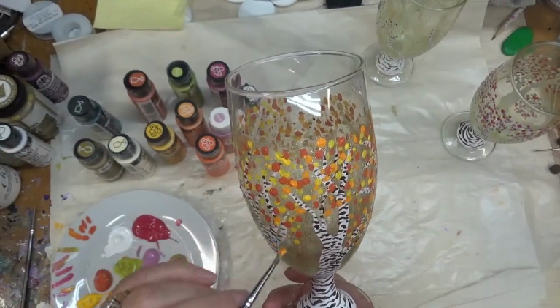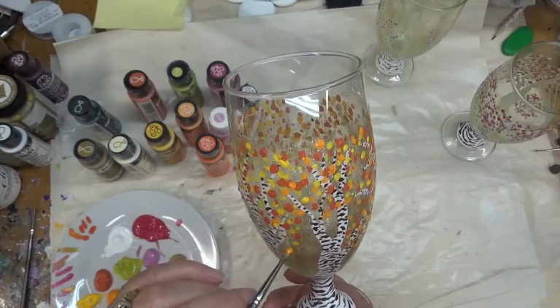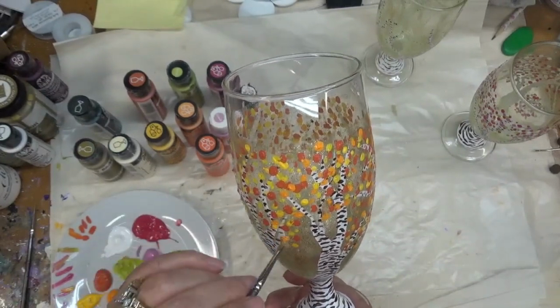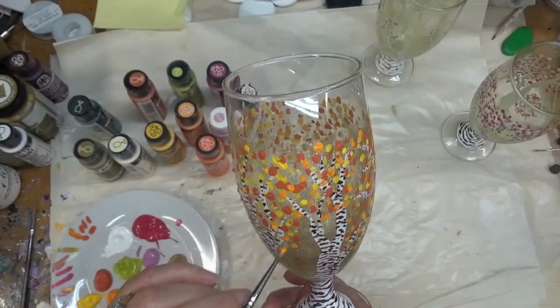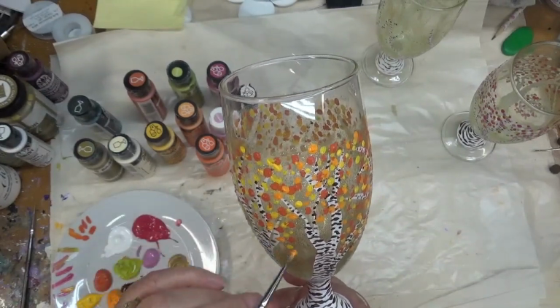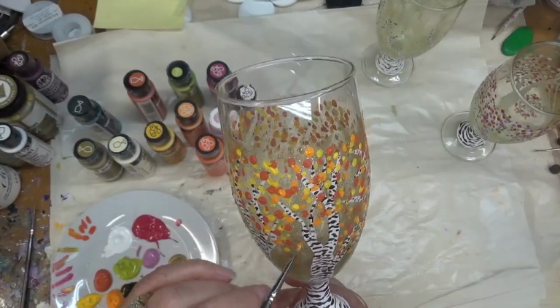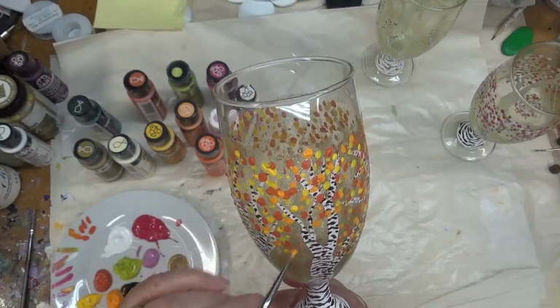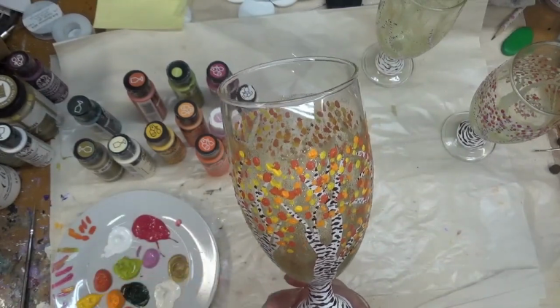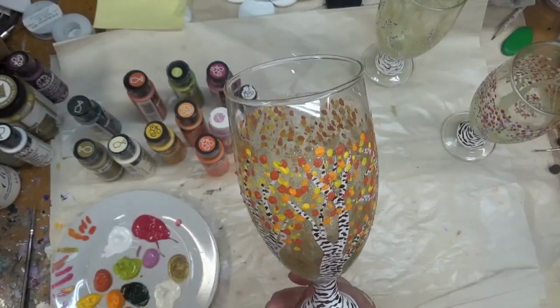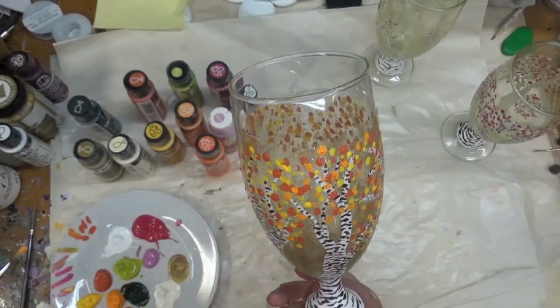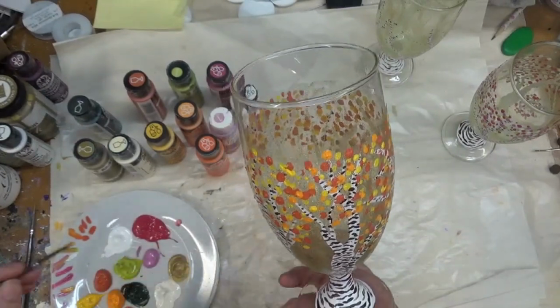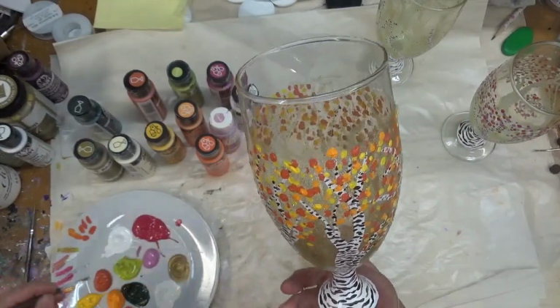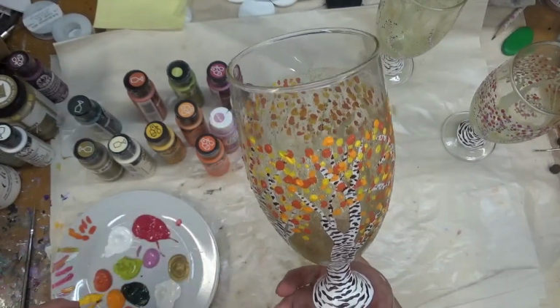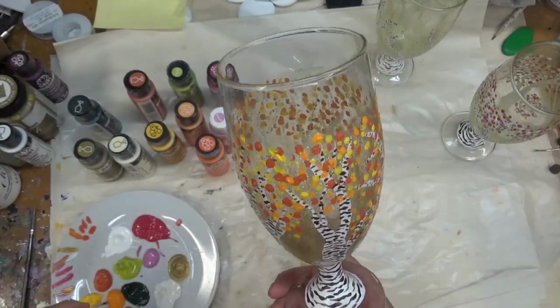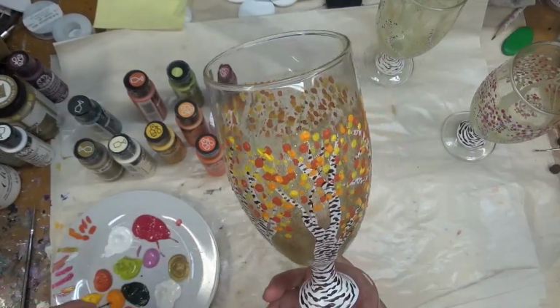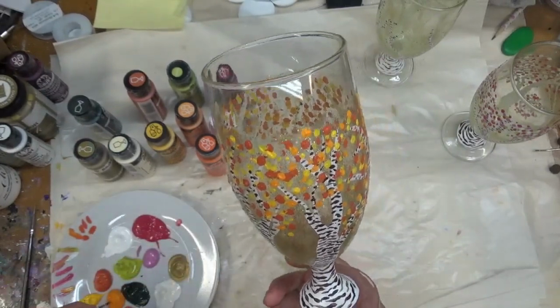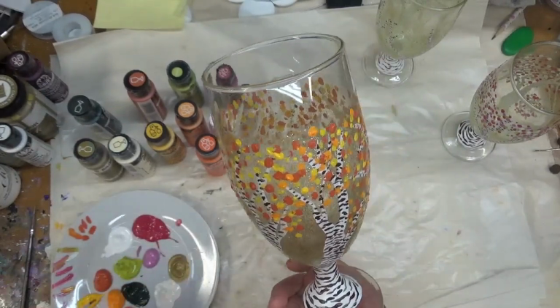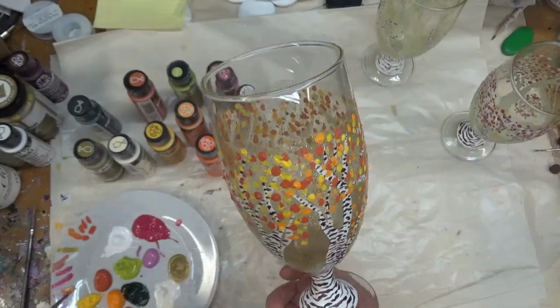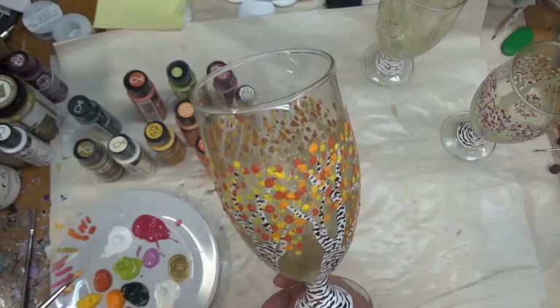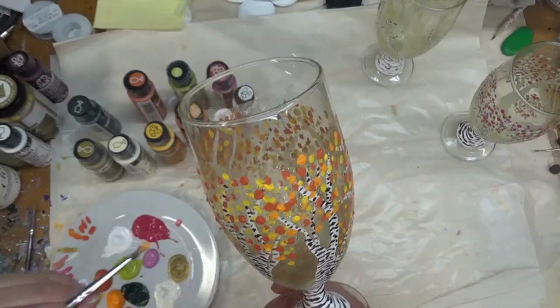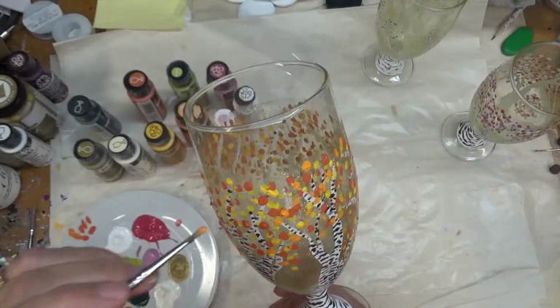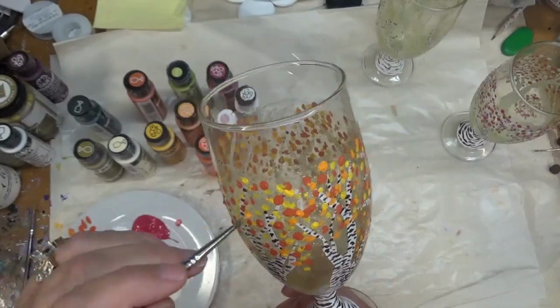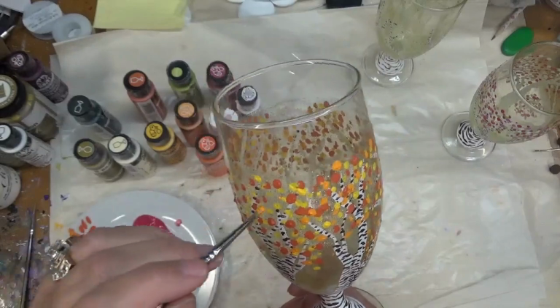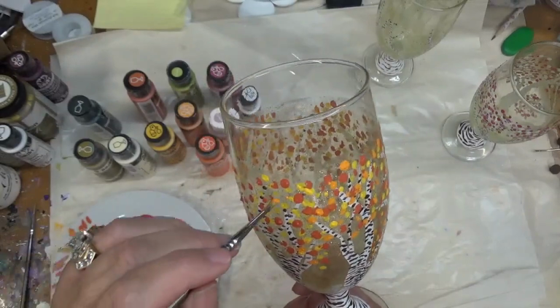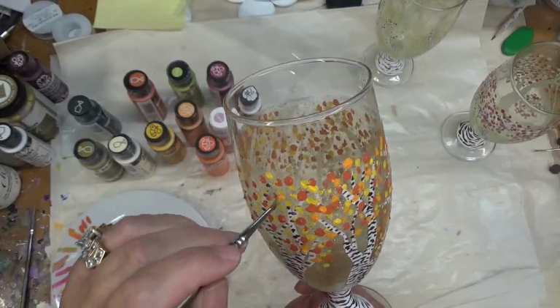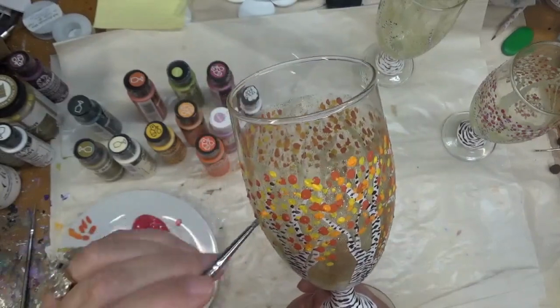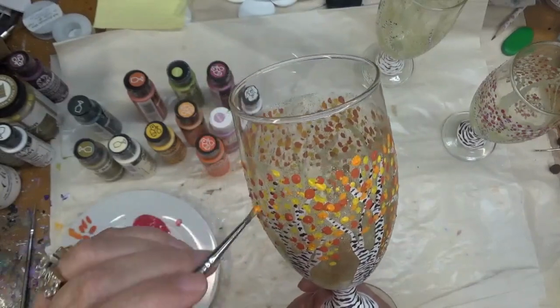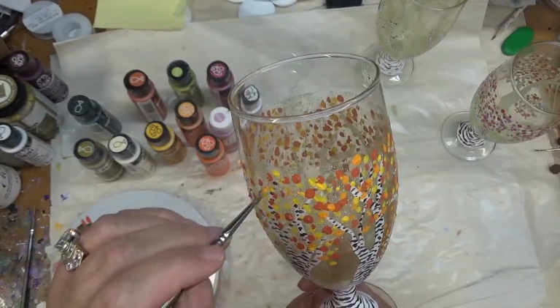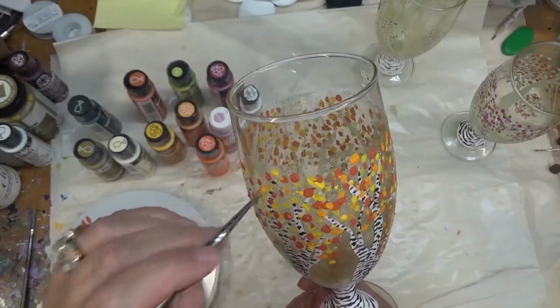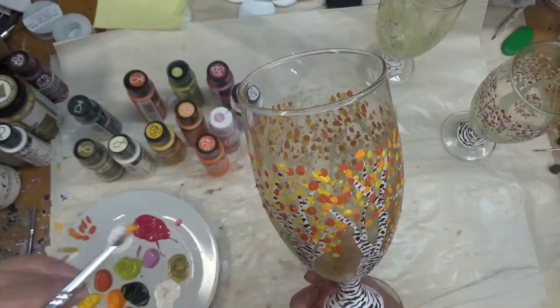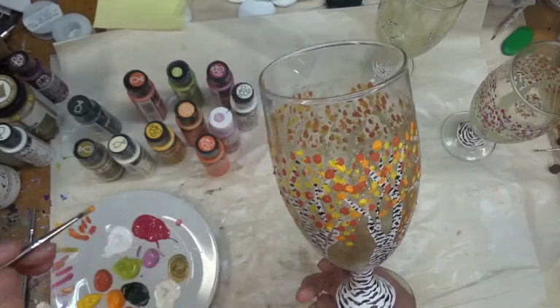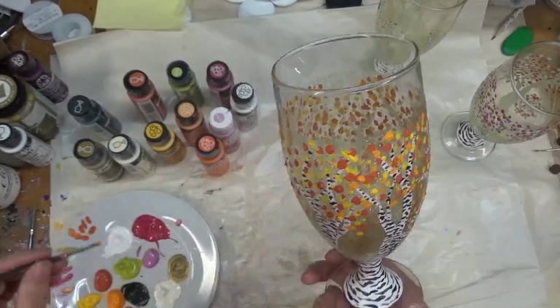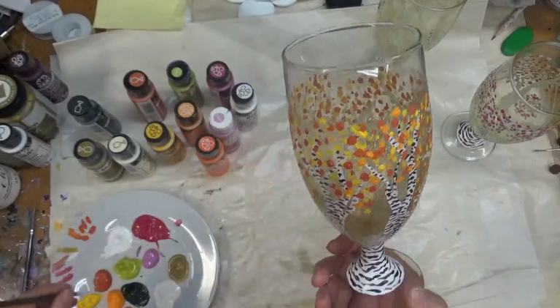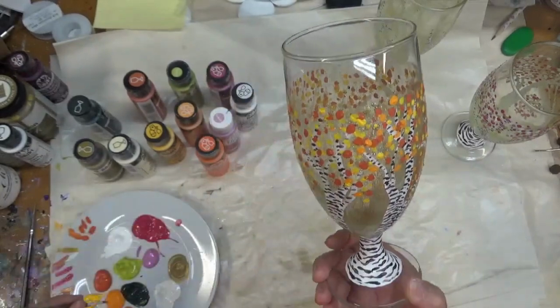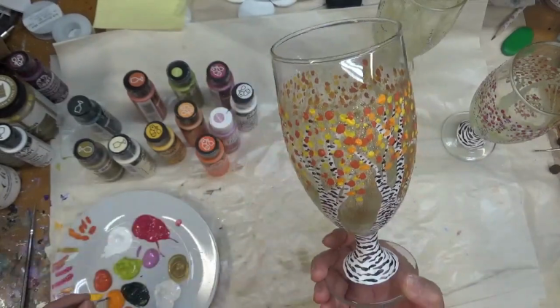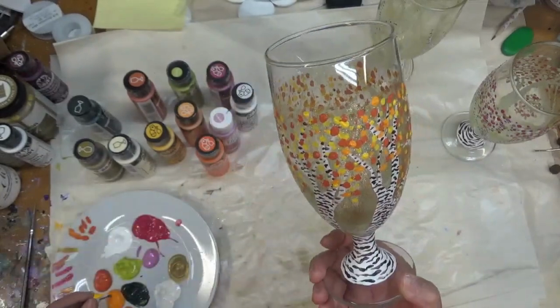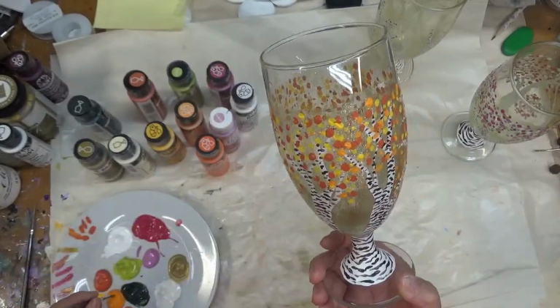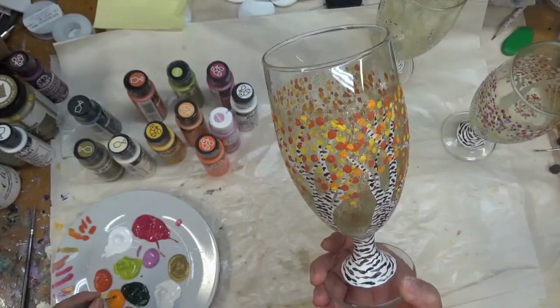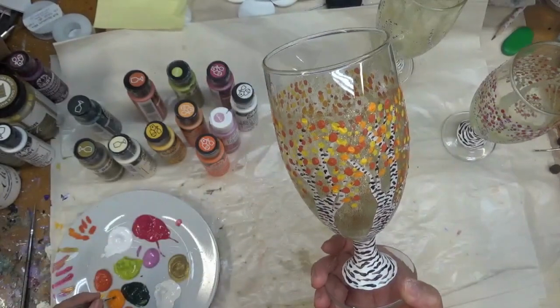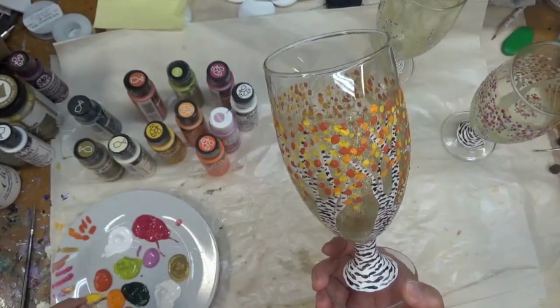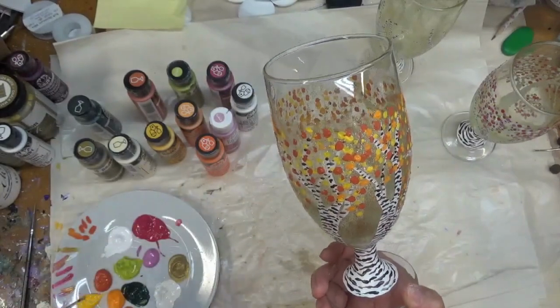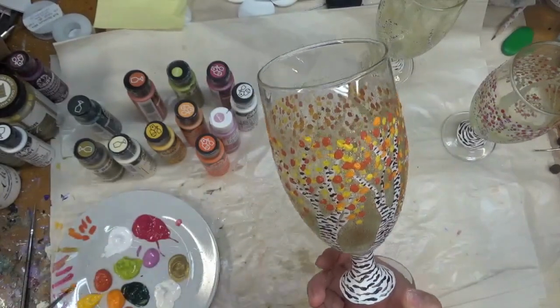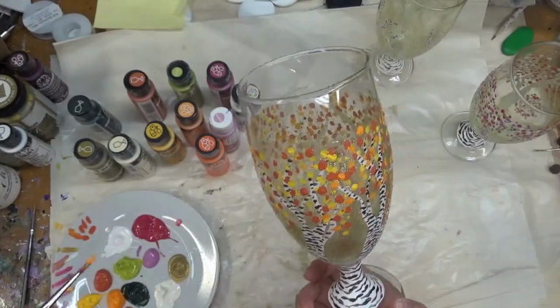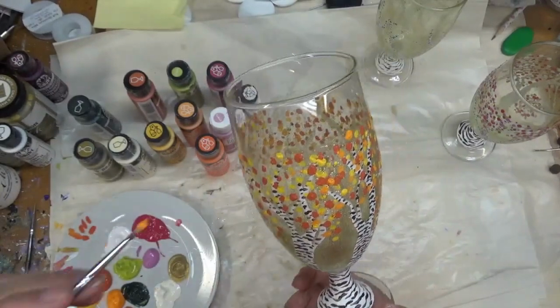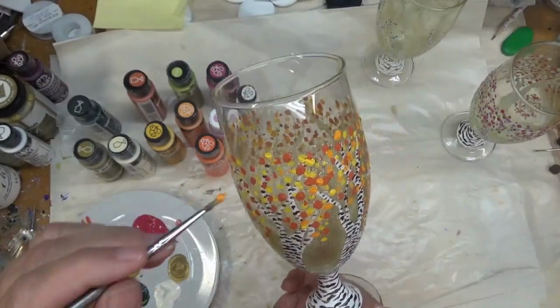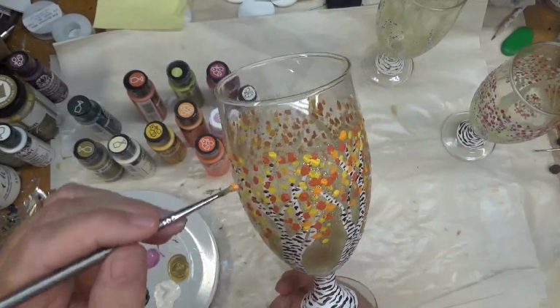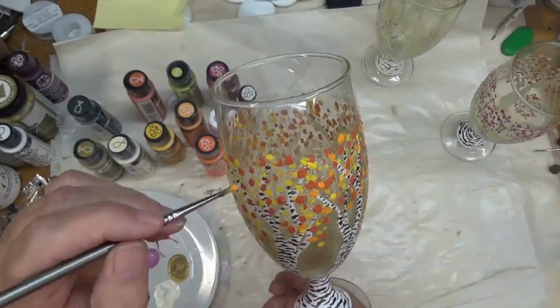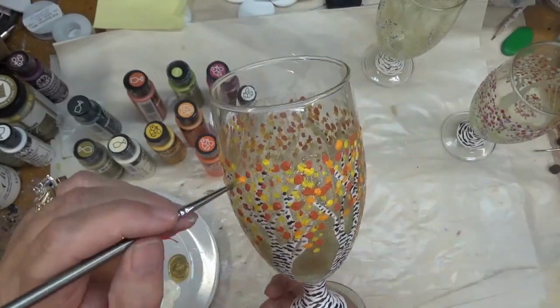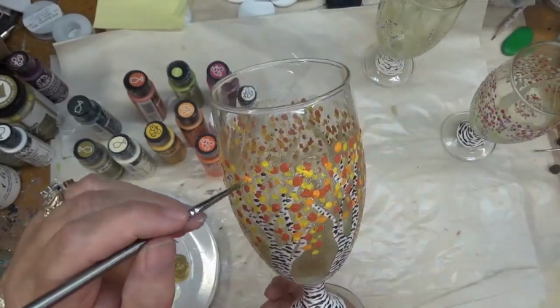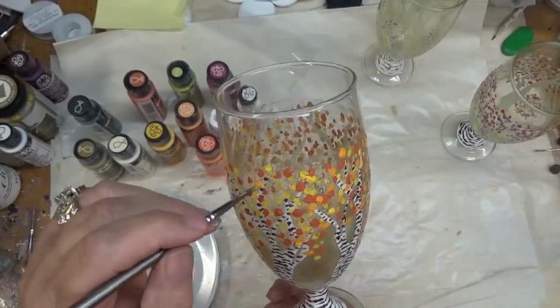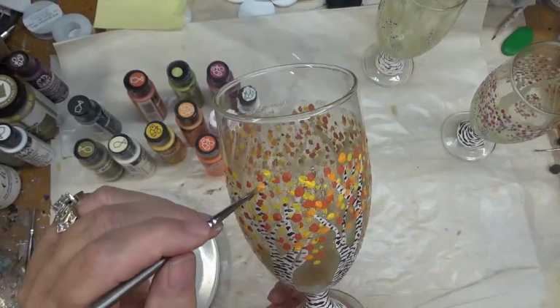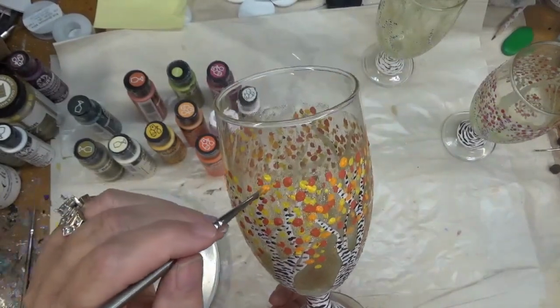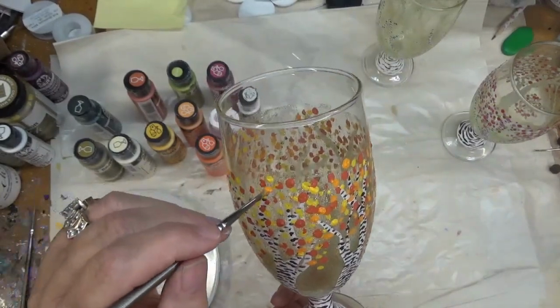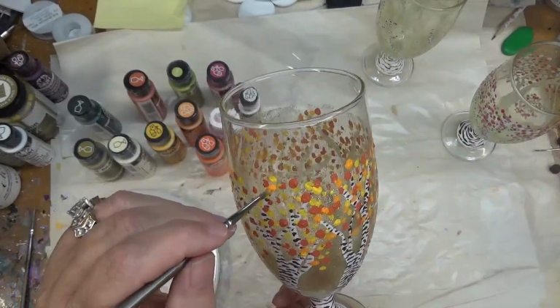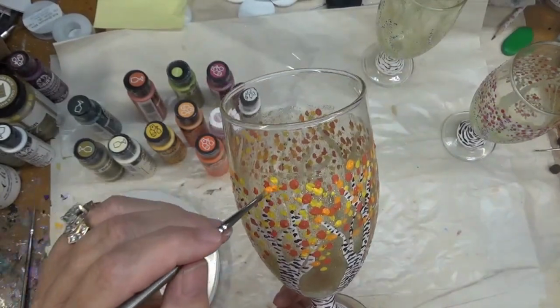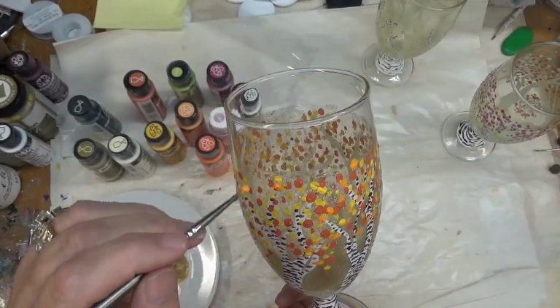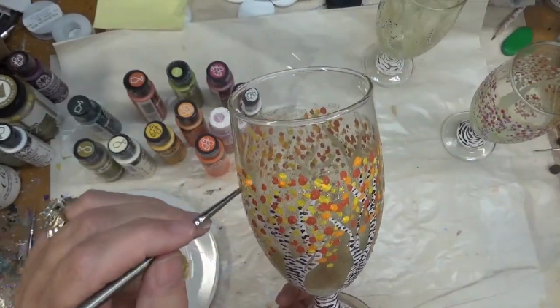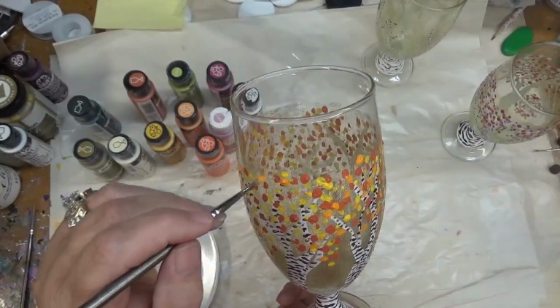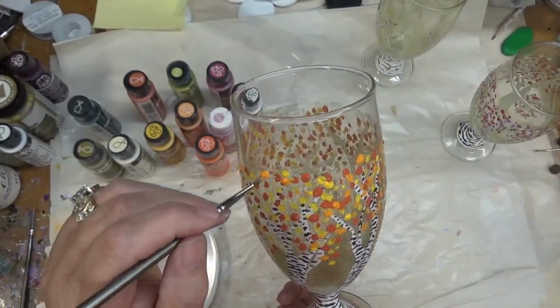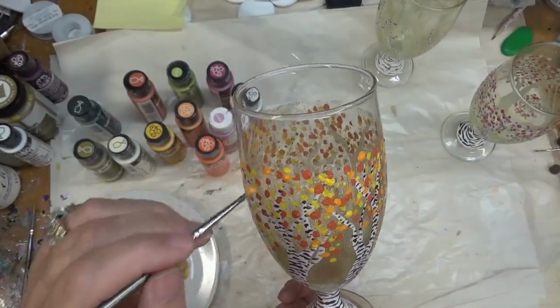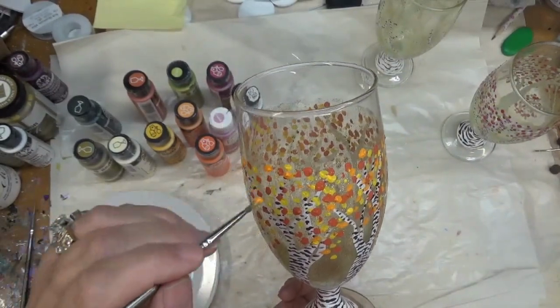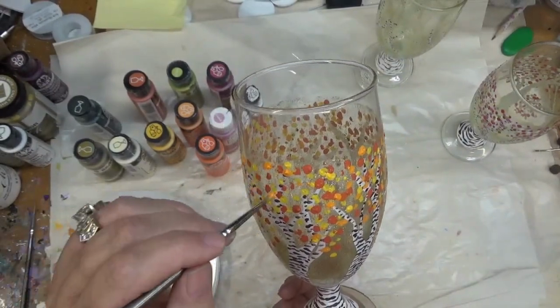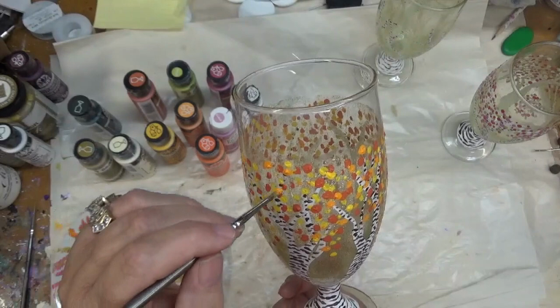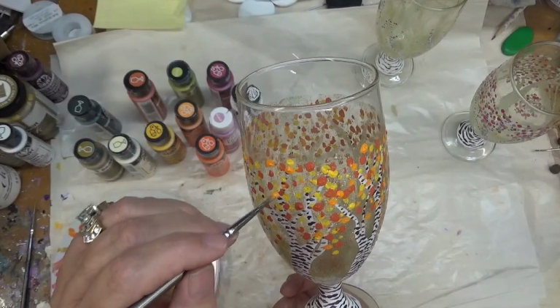This type of design is not a quick one to paint because of the different layers involved.